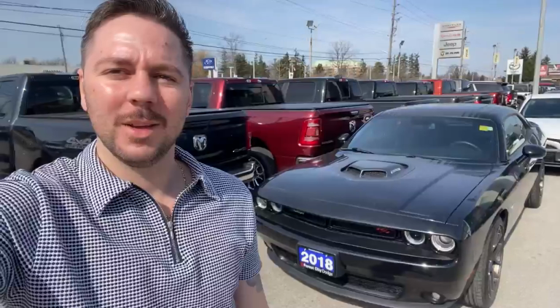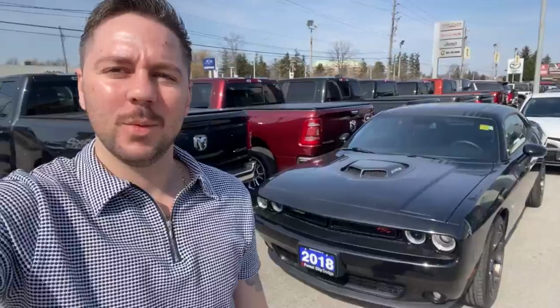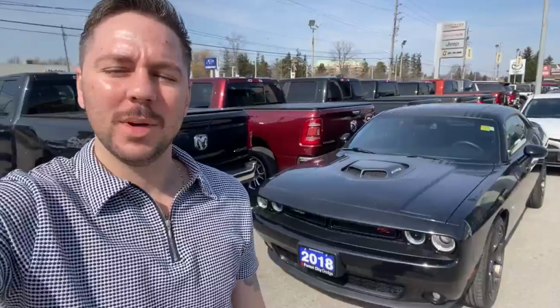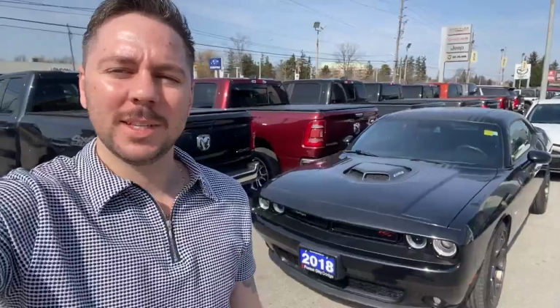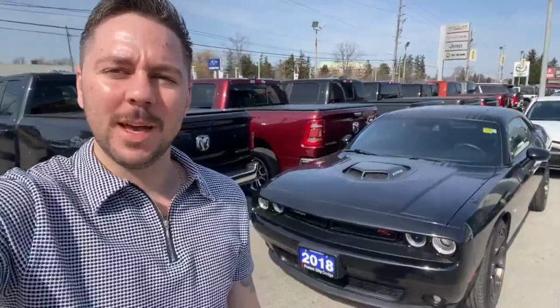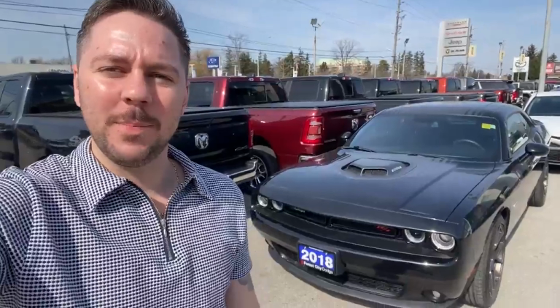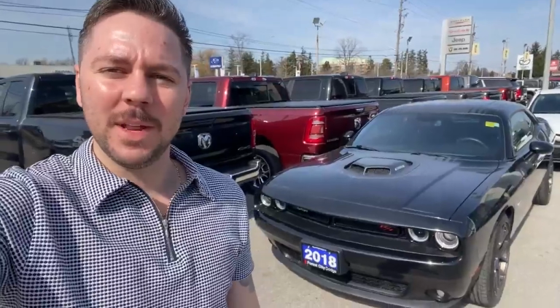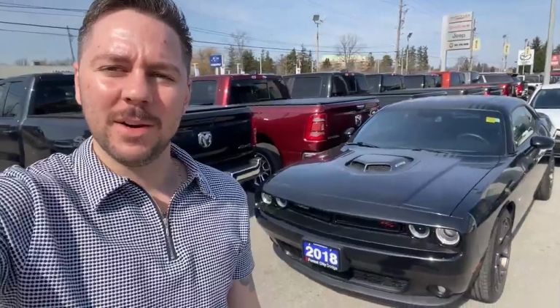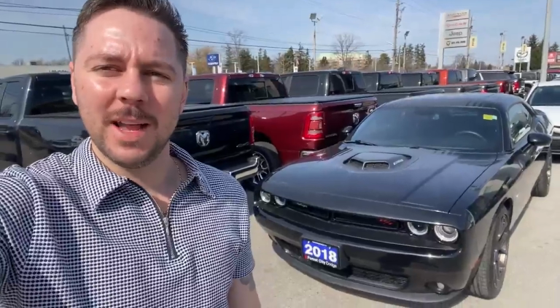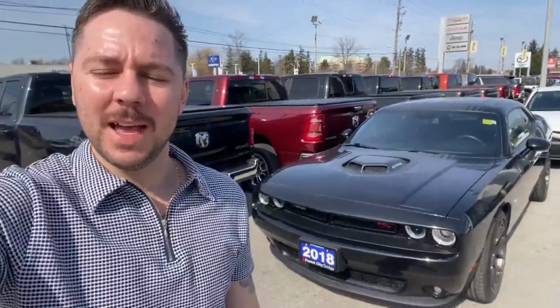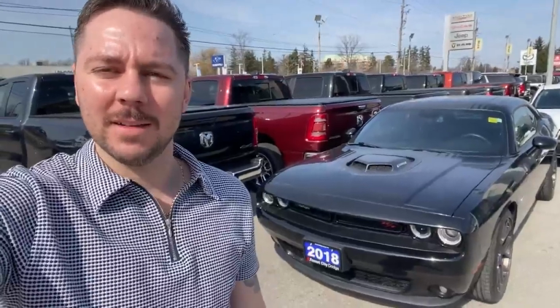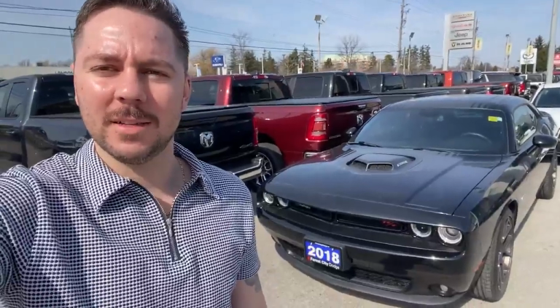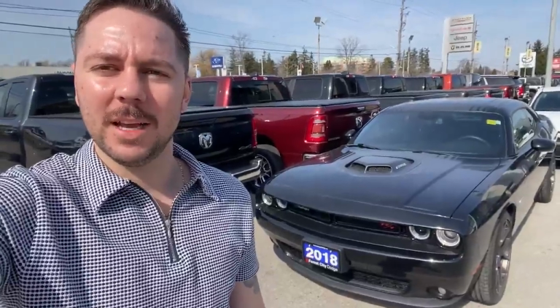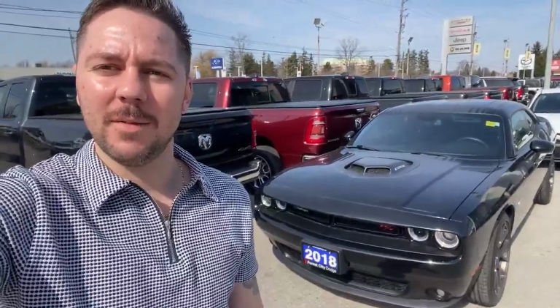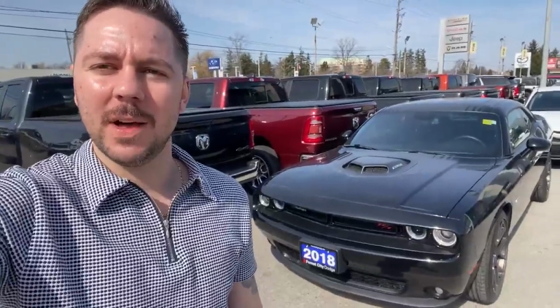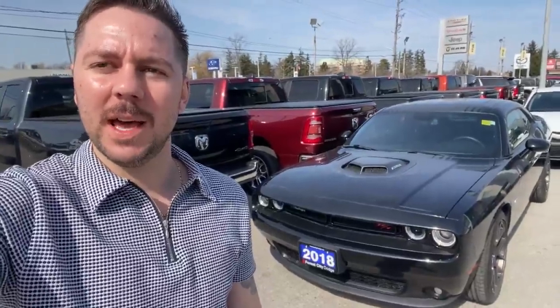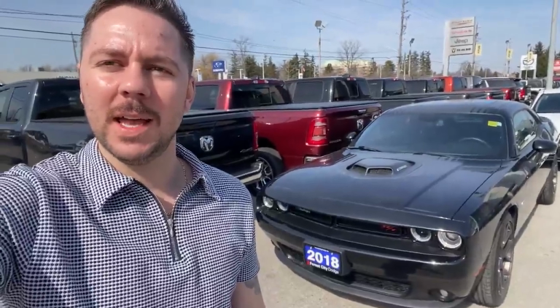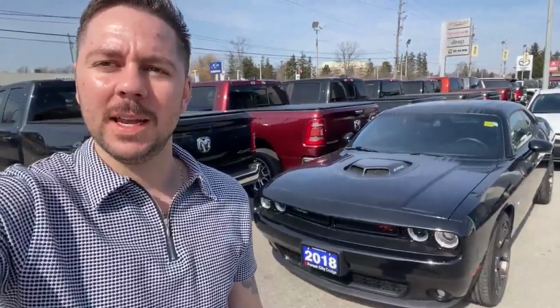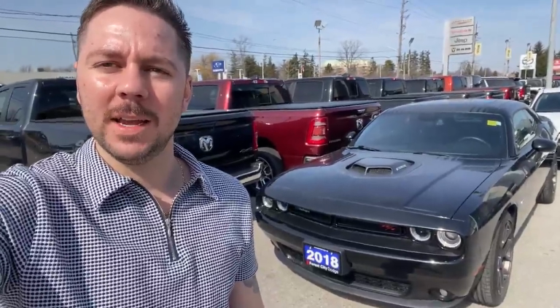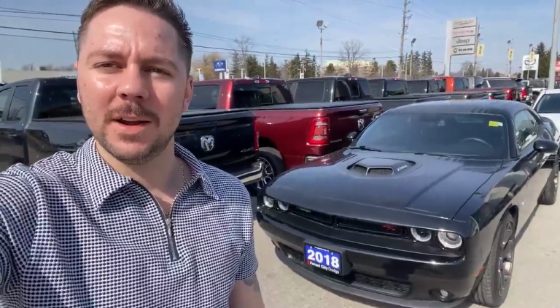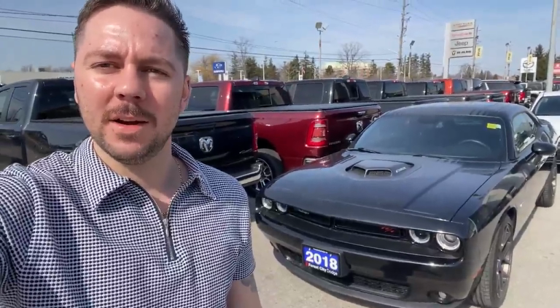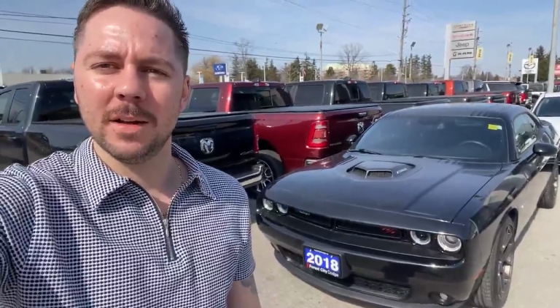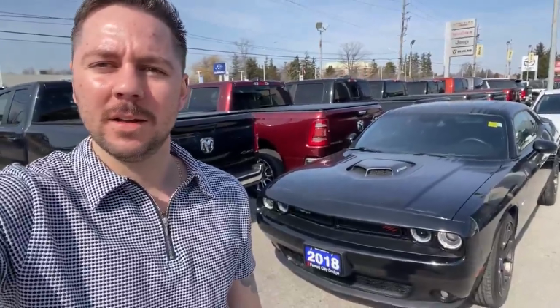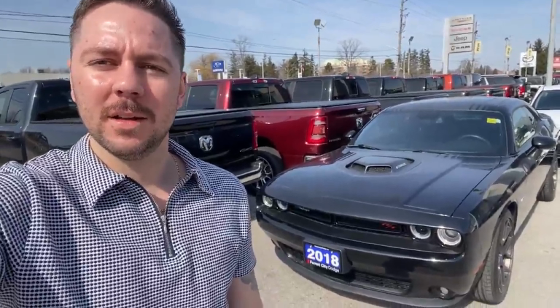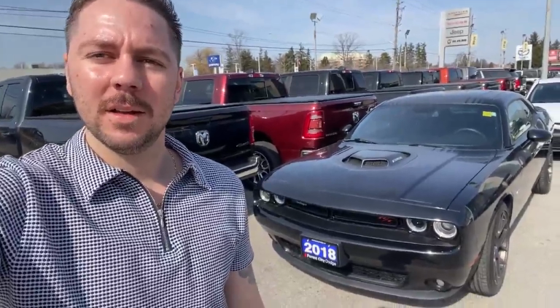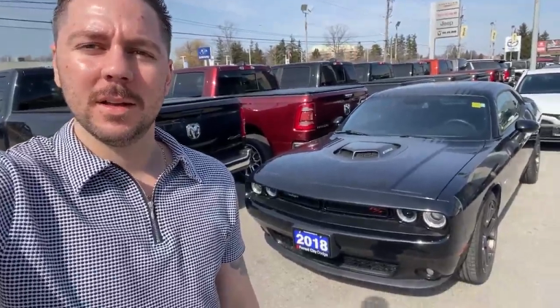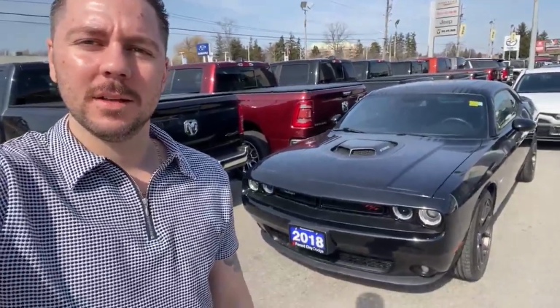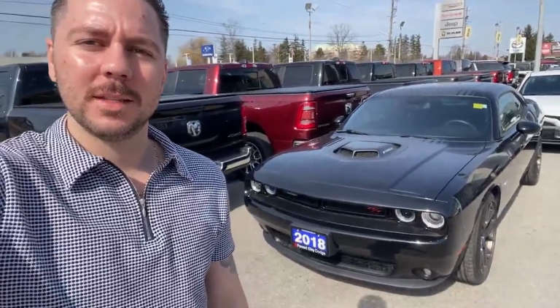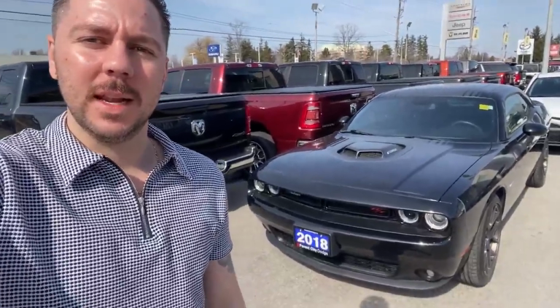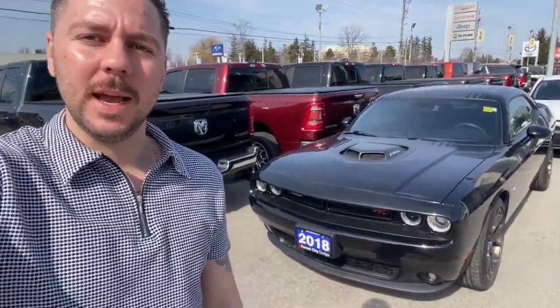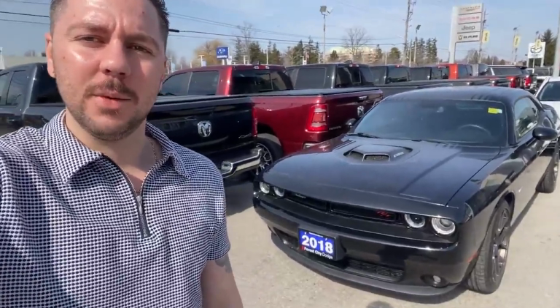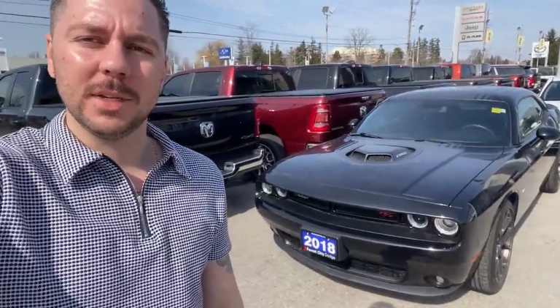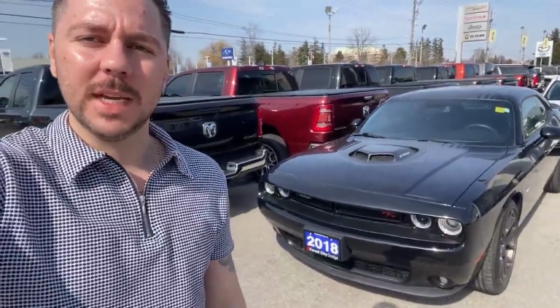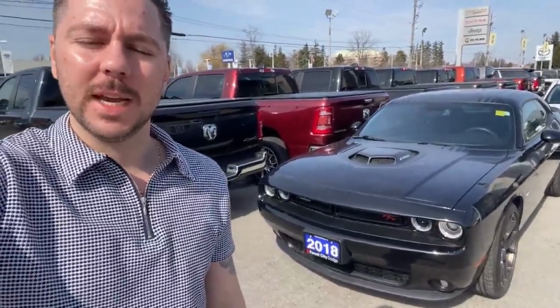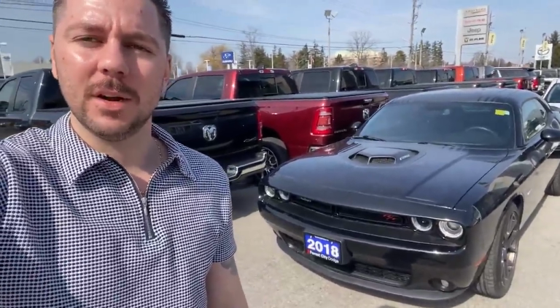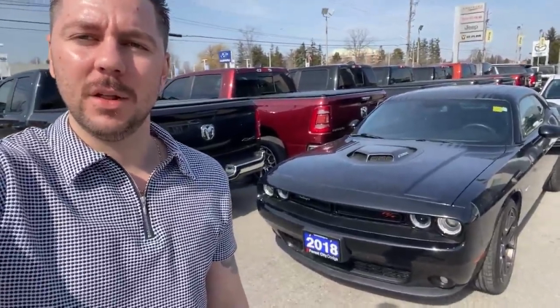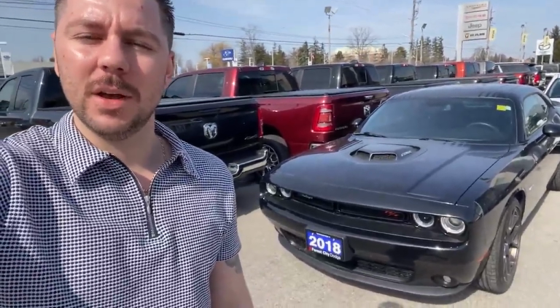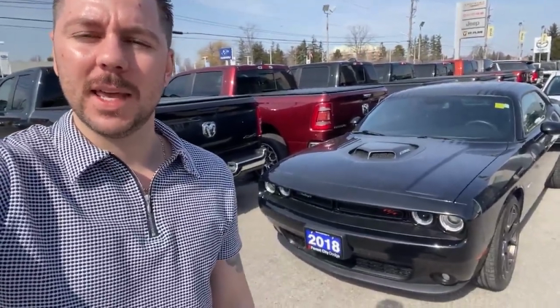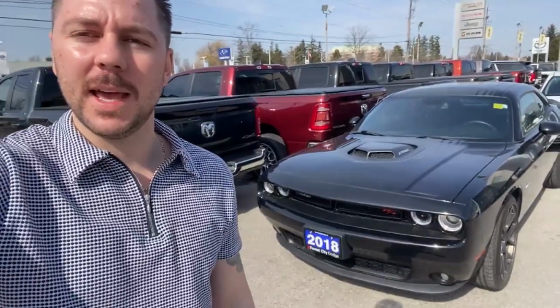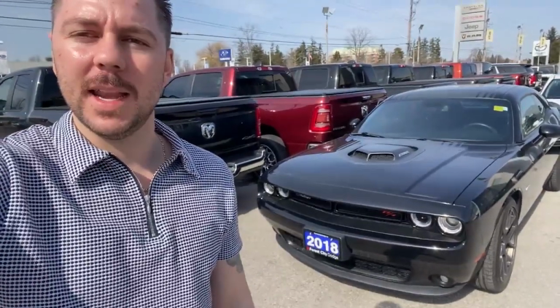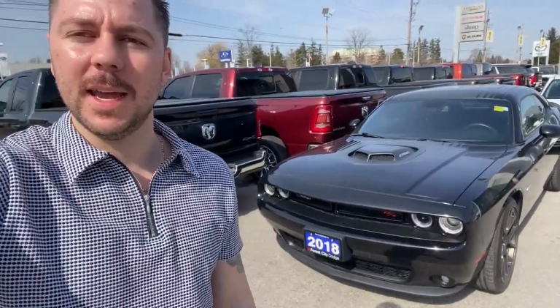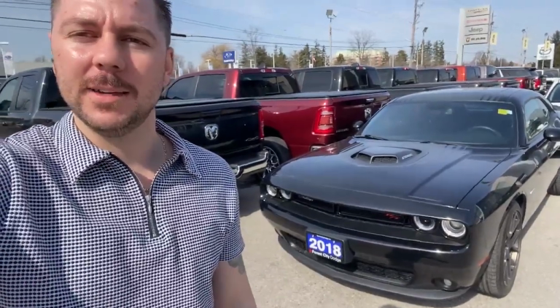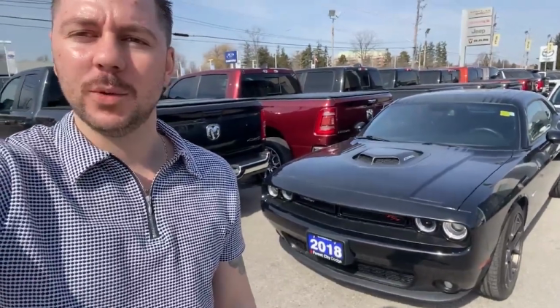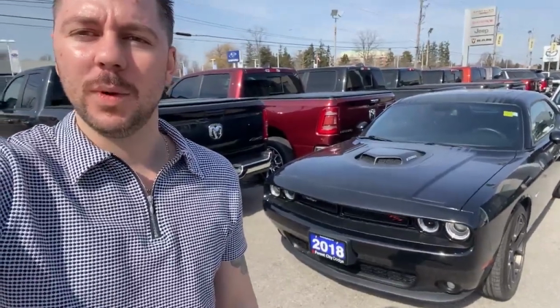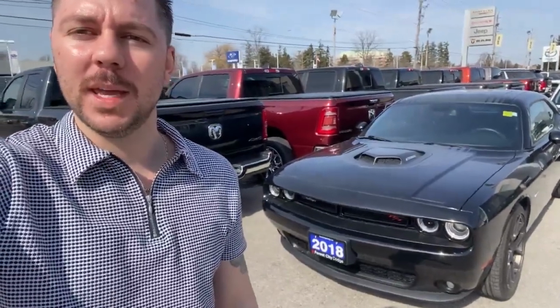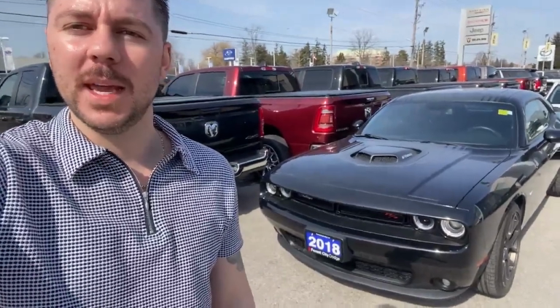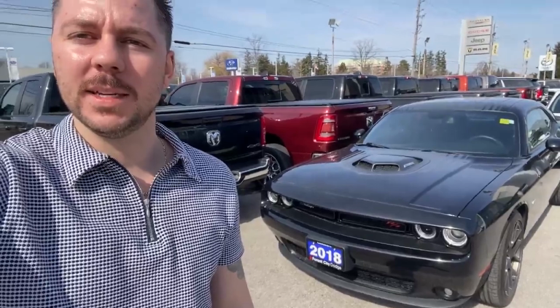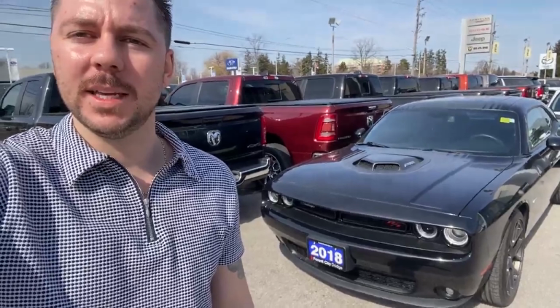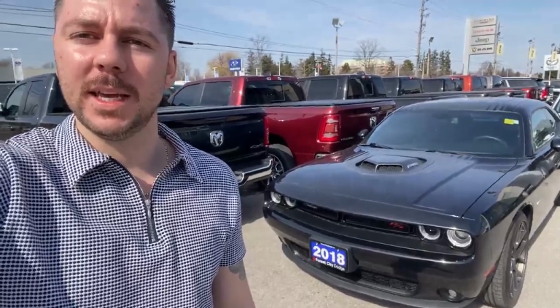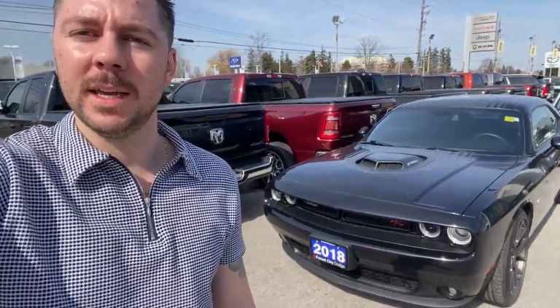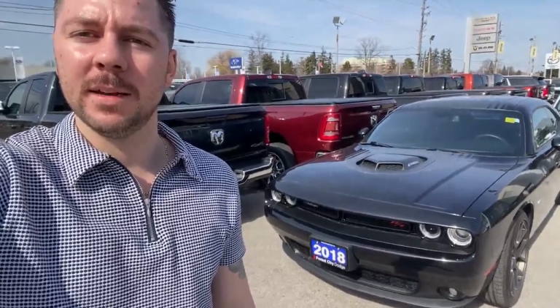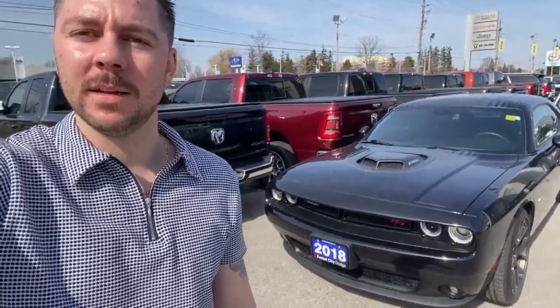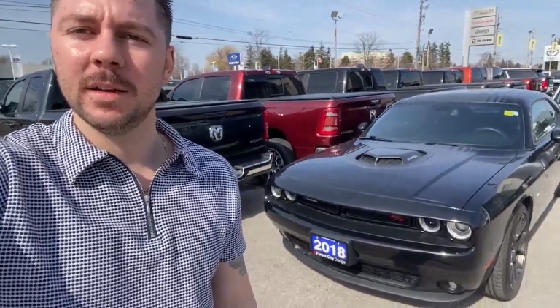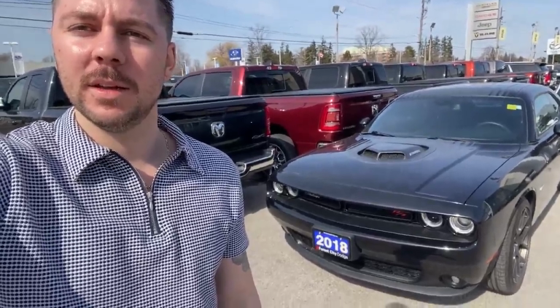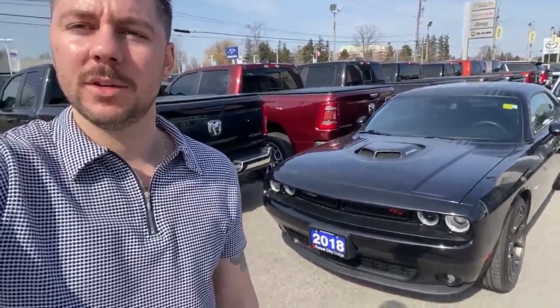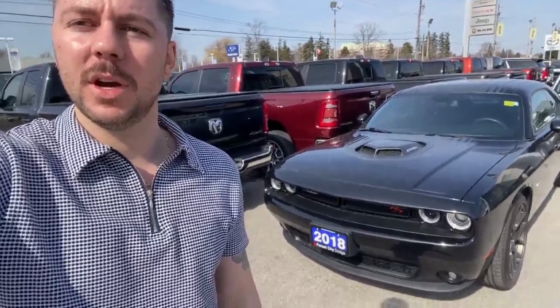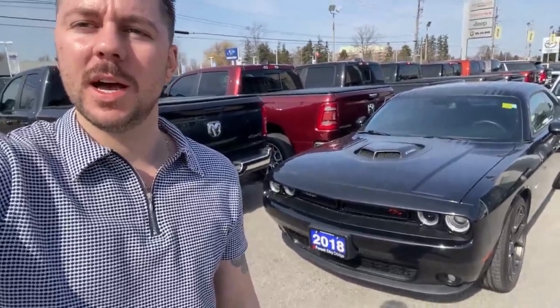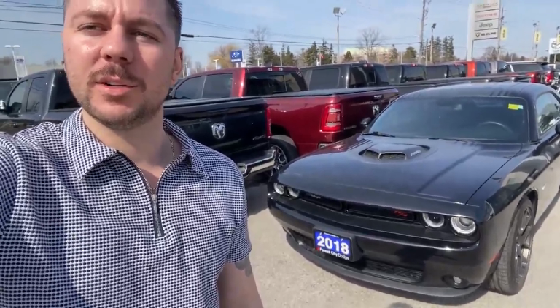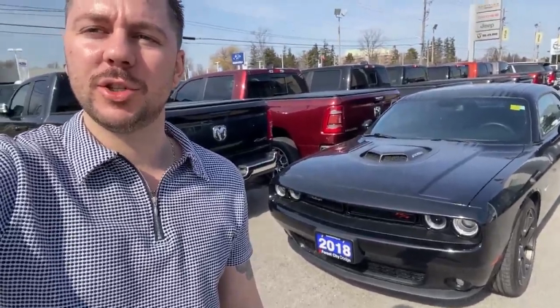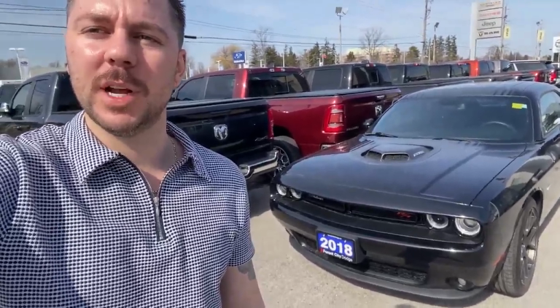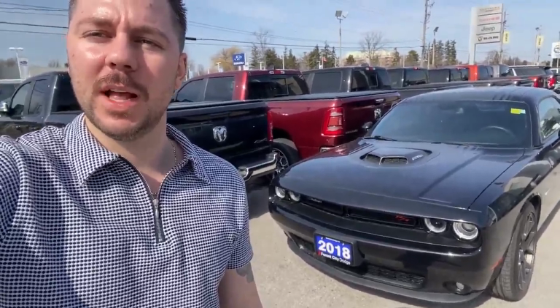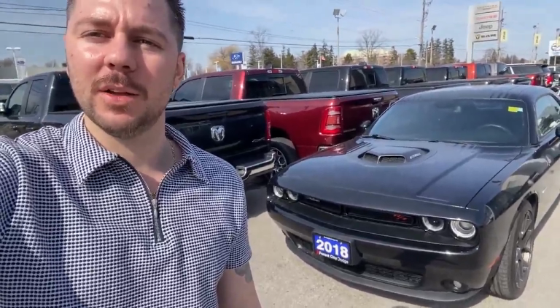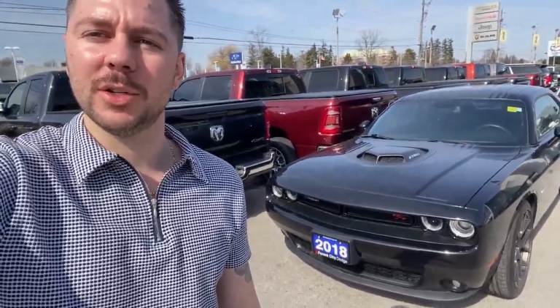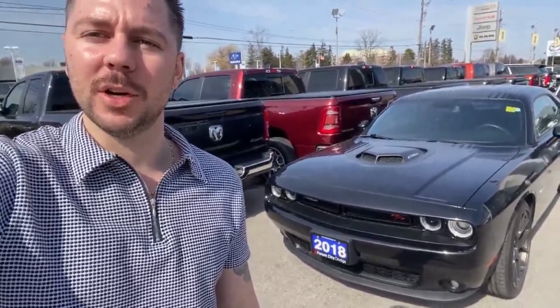What's up internet? Dale Vyanne here. Today we're taking a look at a 2018 Dodge Challenger.